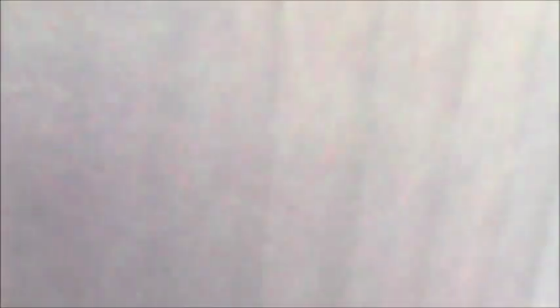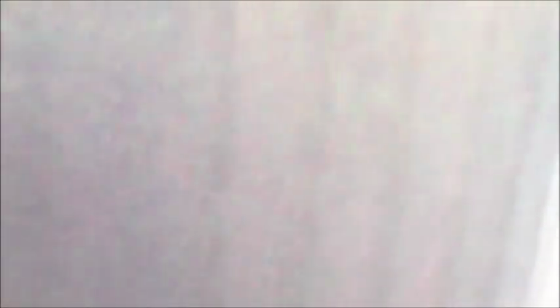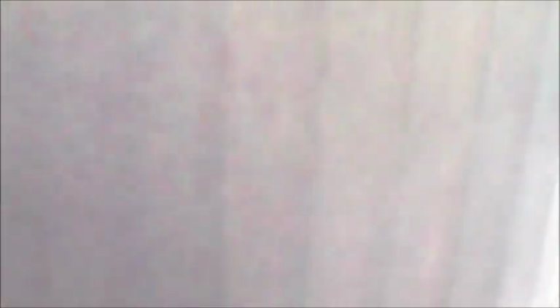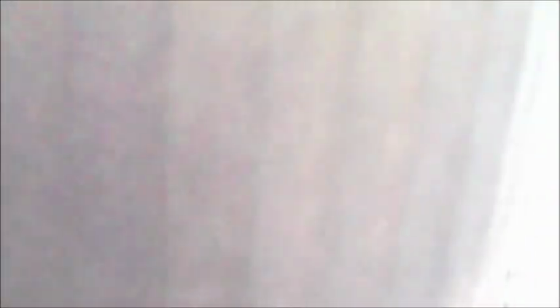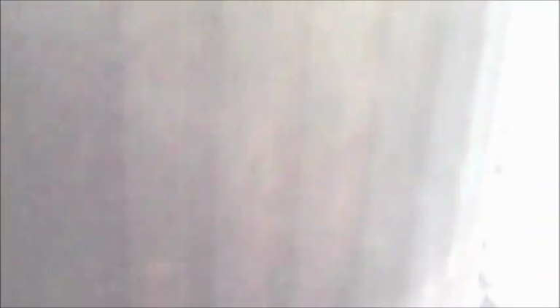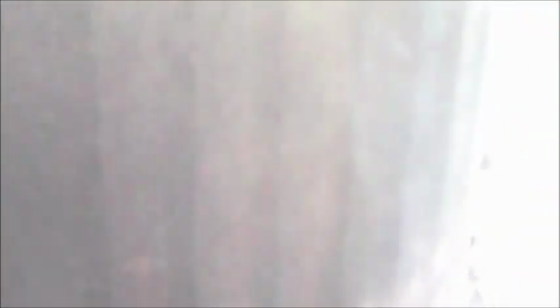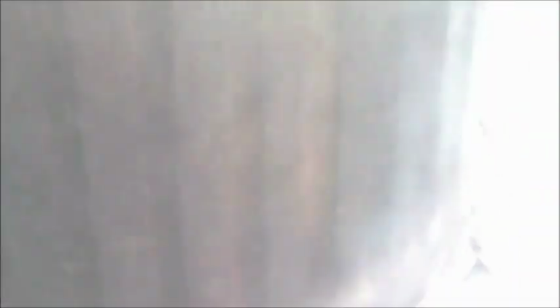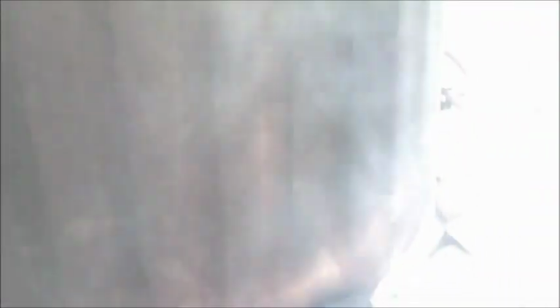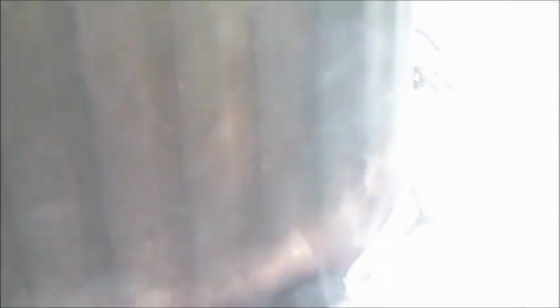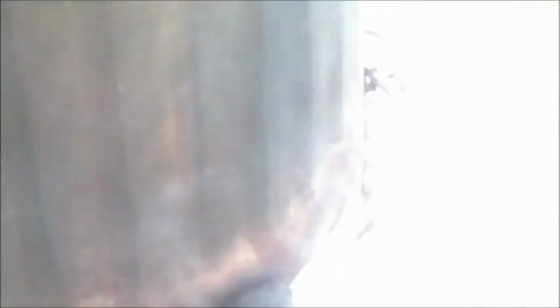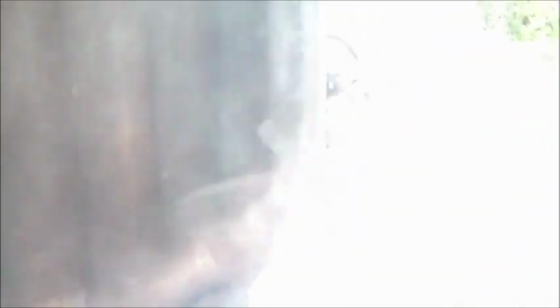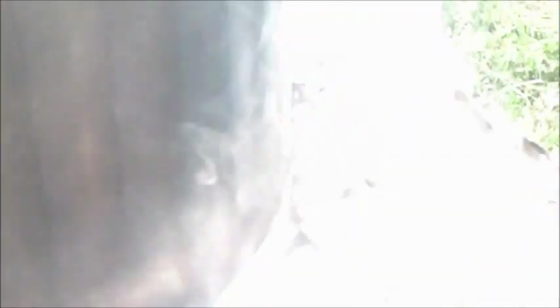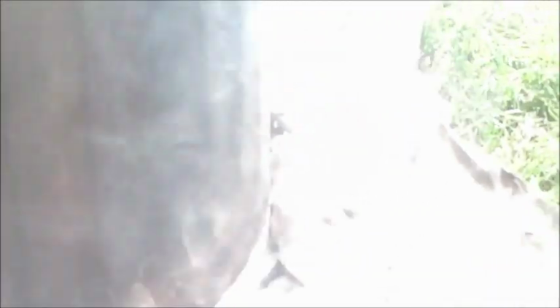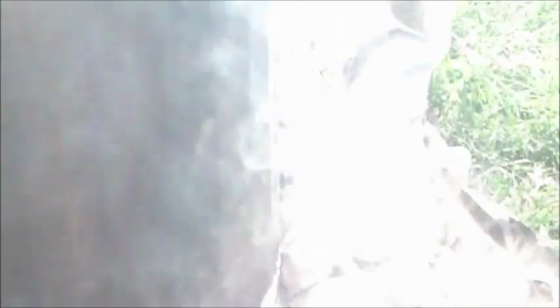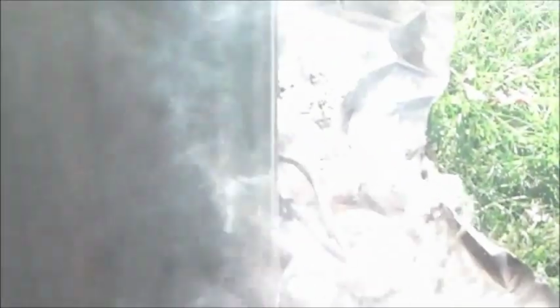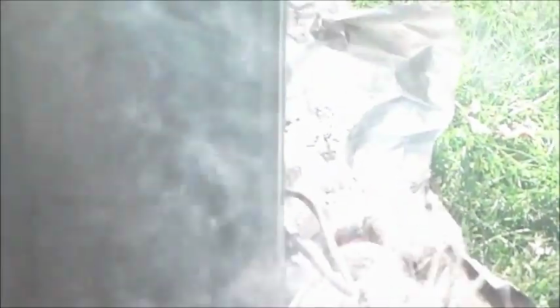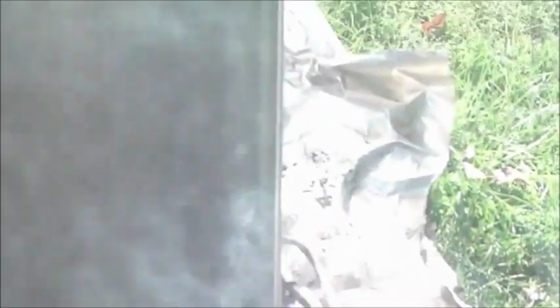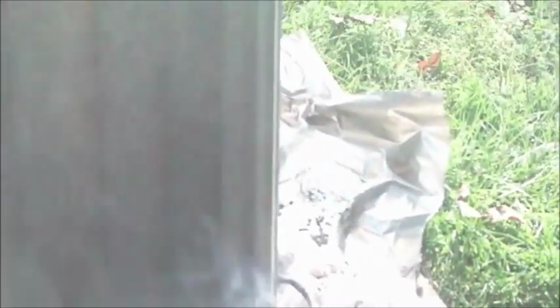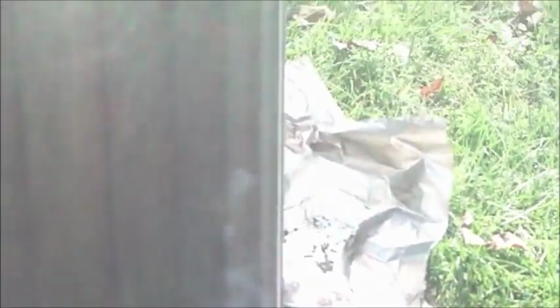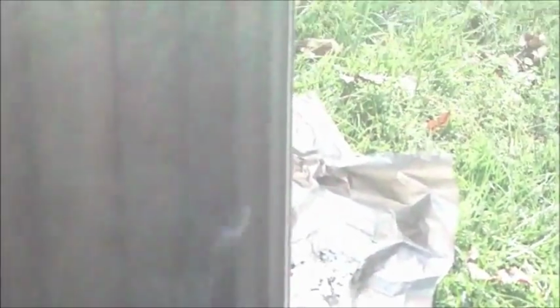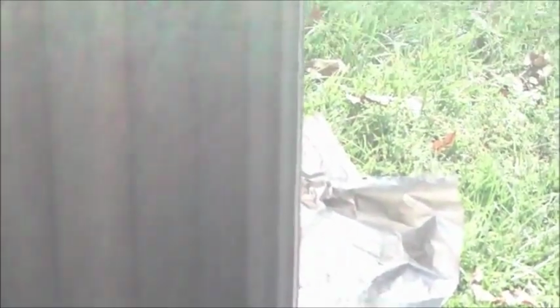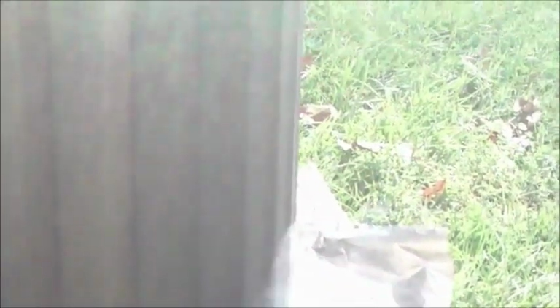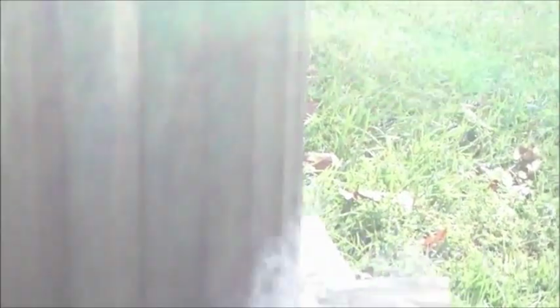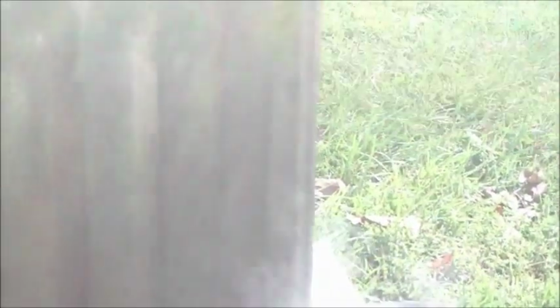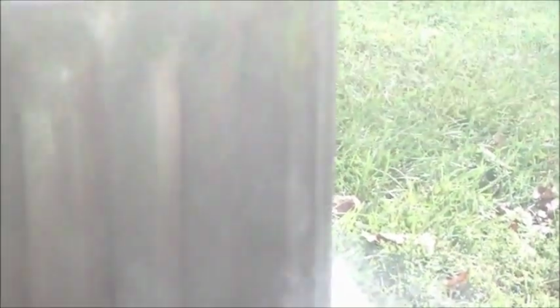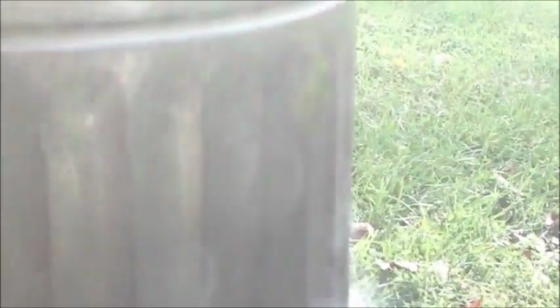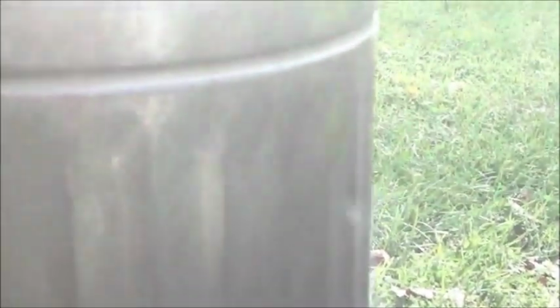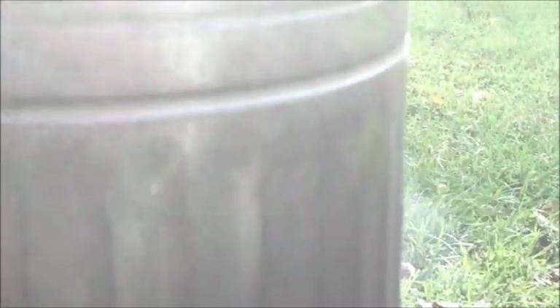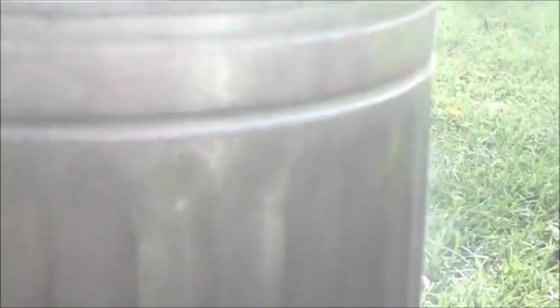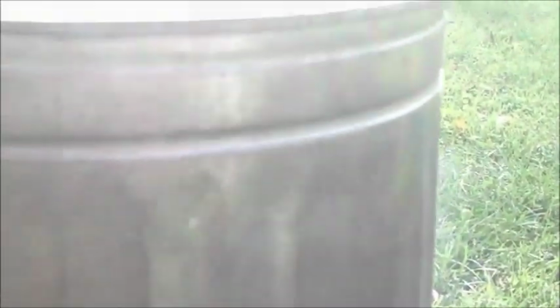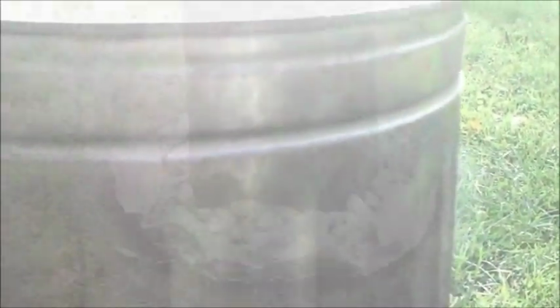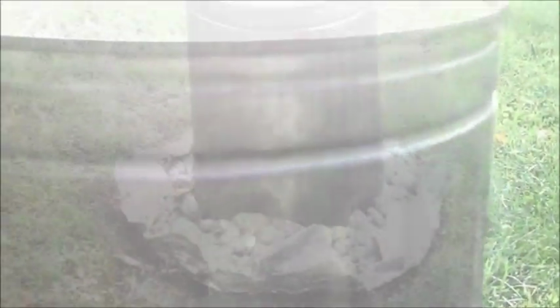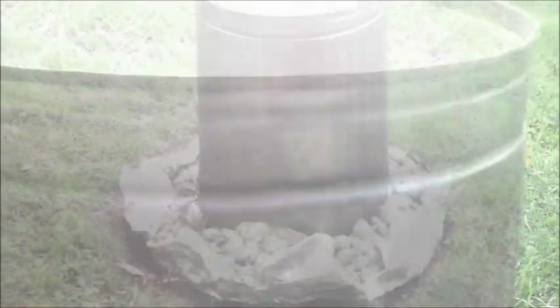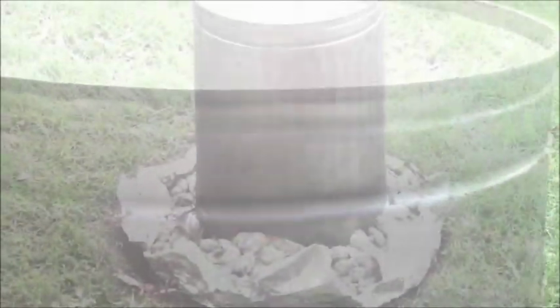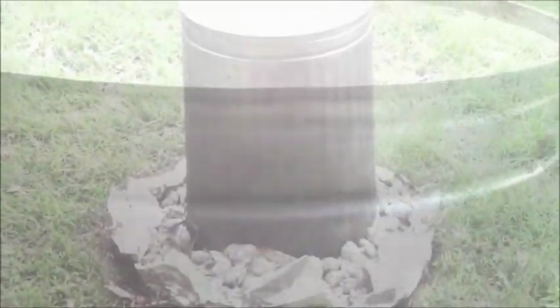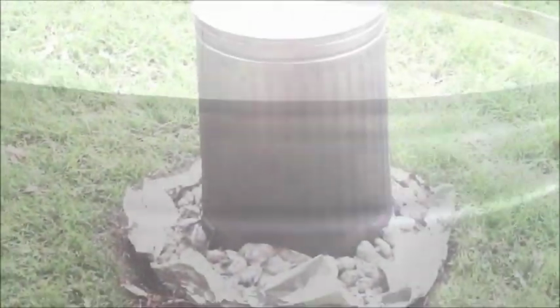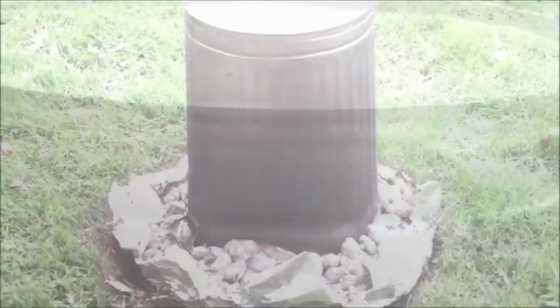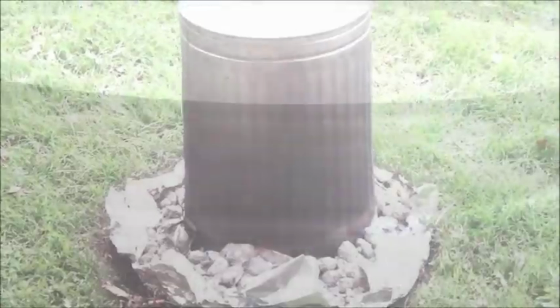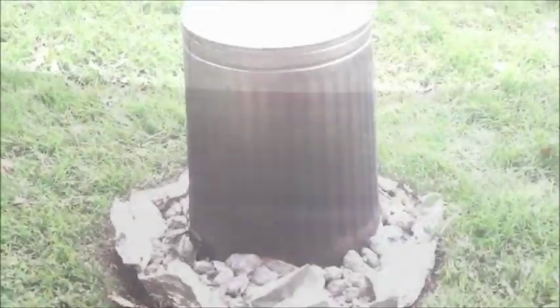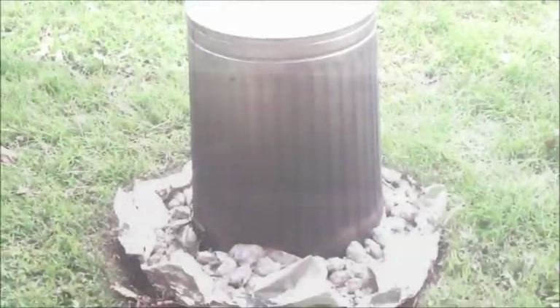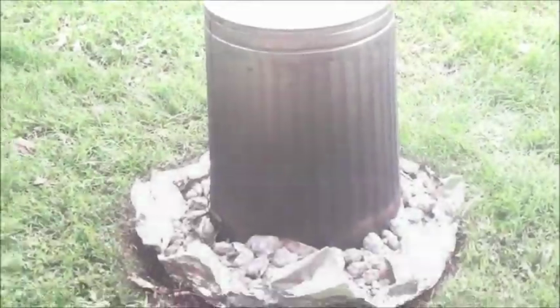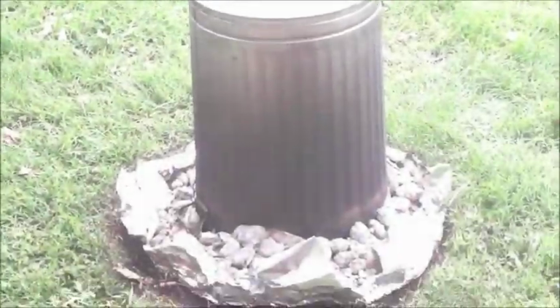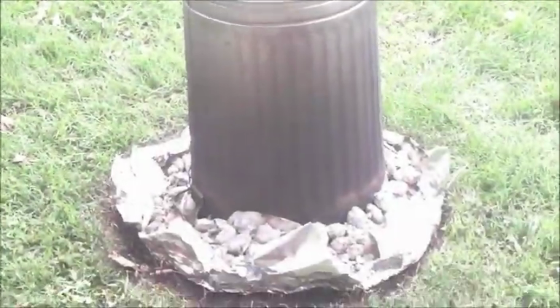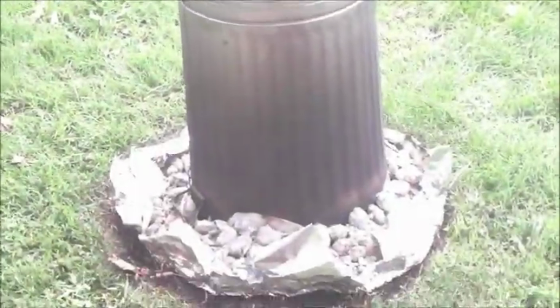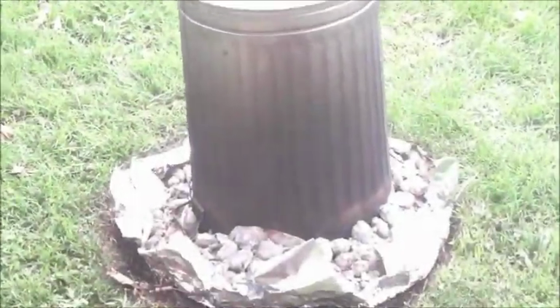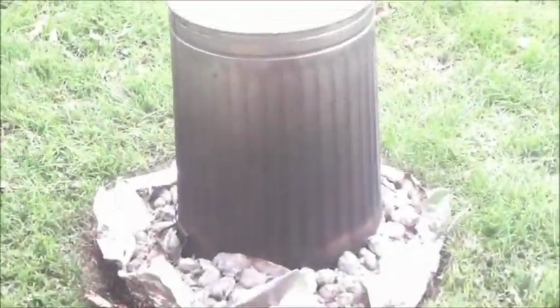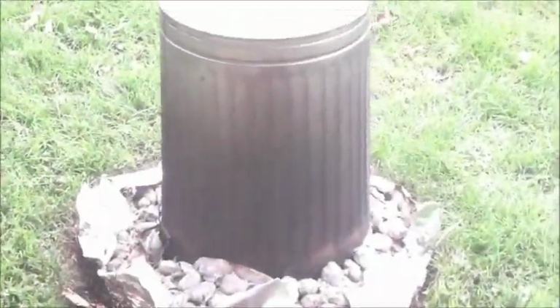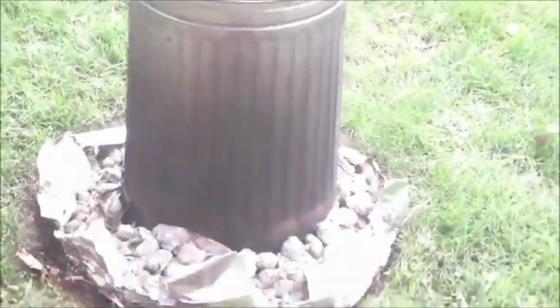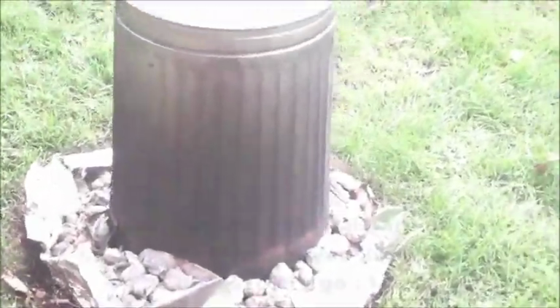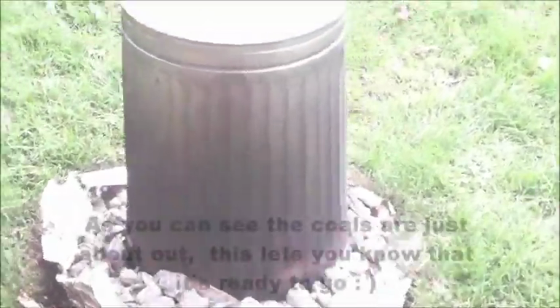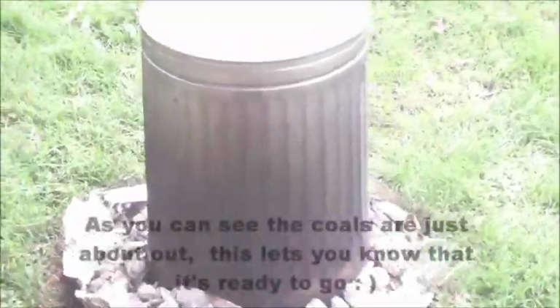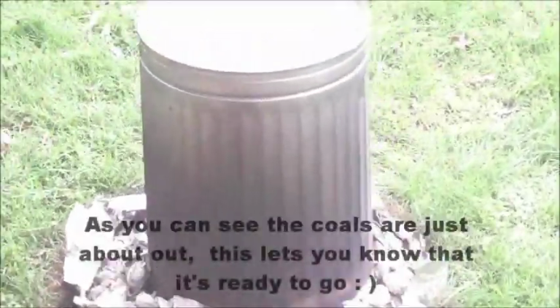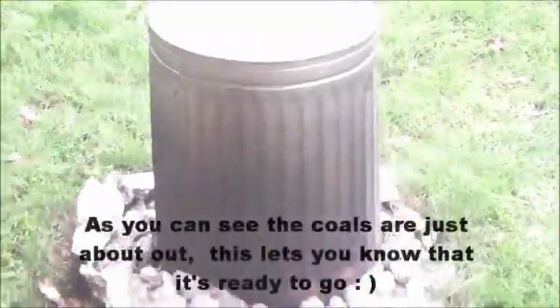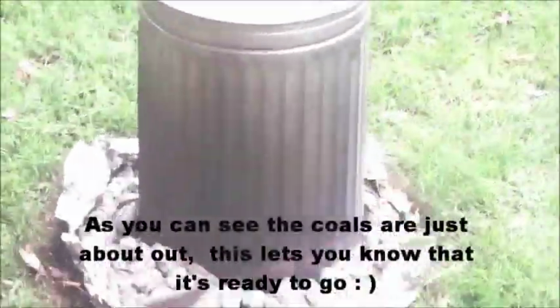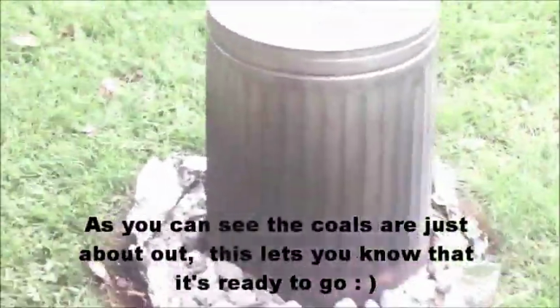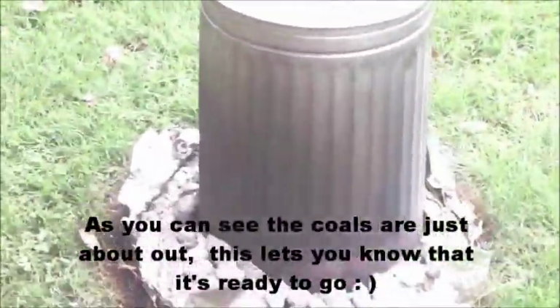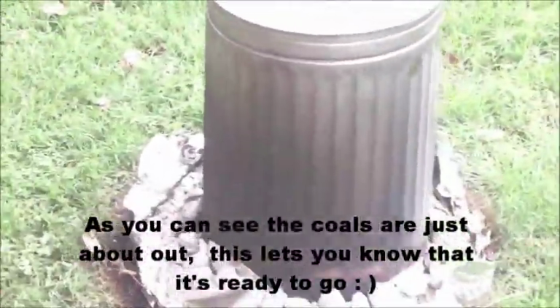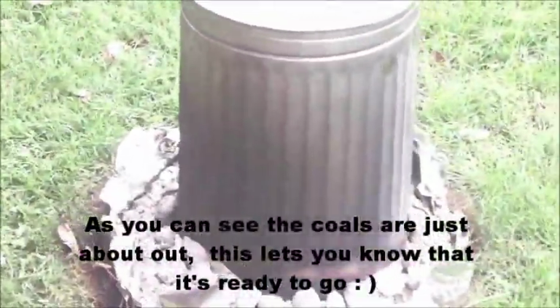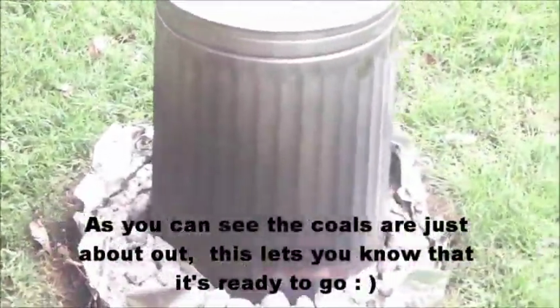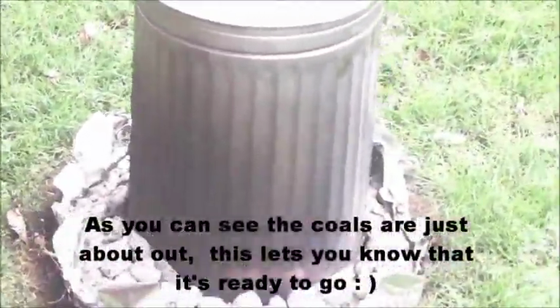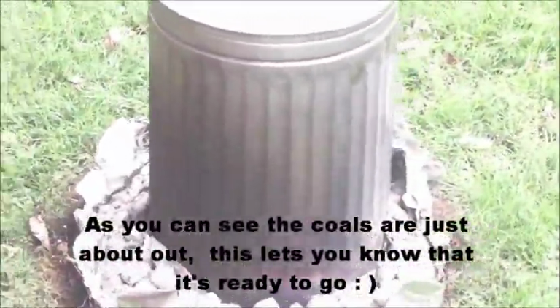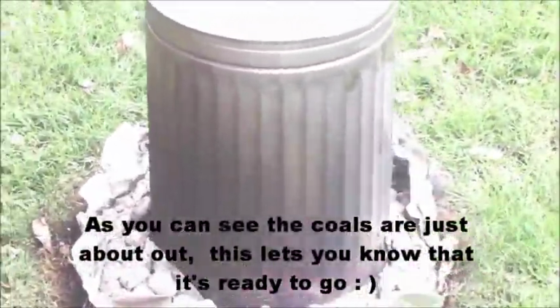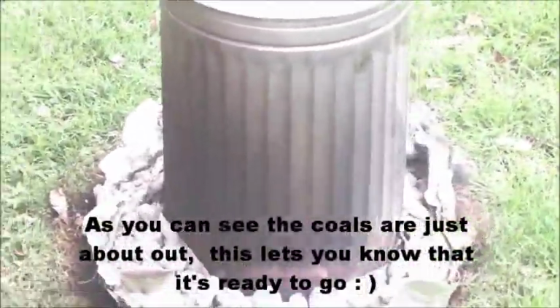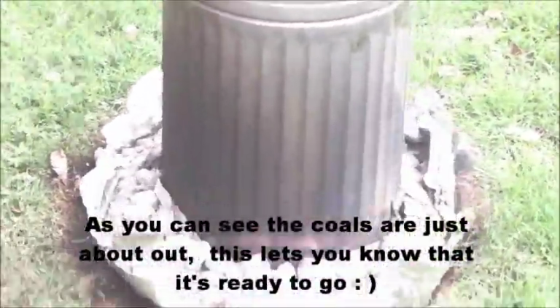You can hear it sizzling. It's almost done.